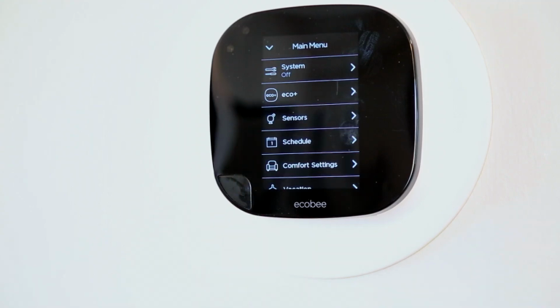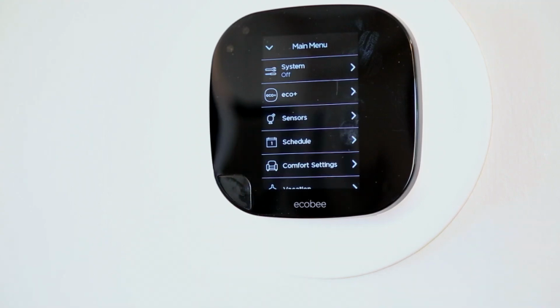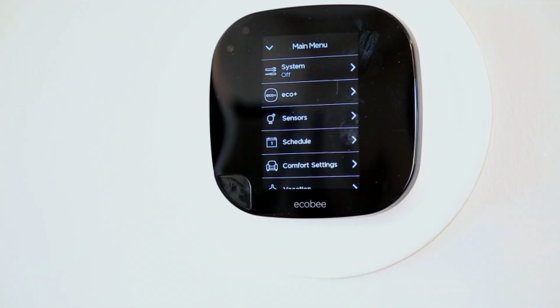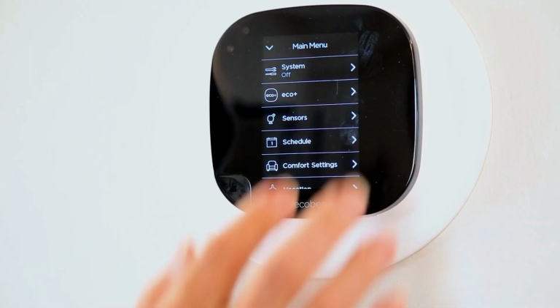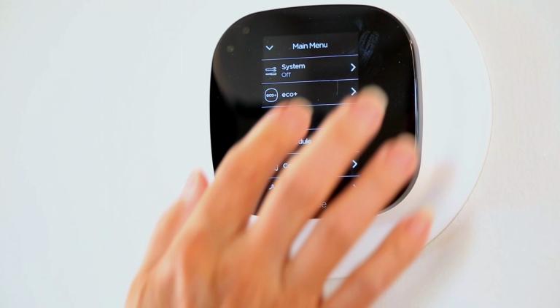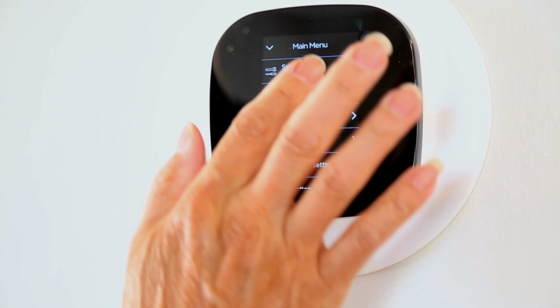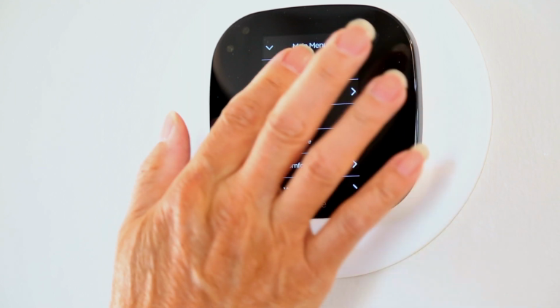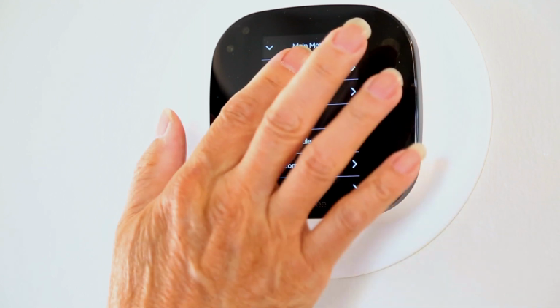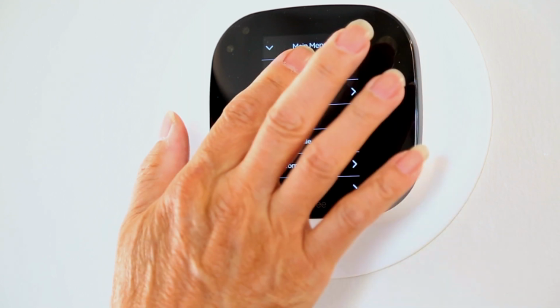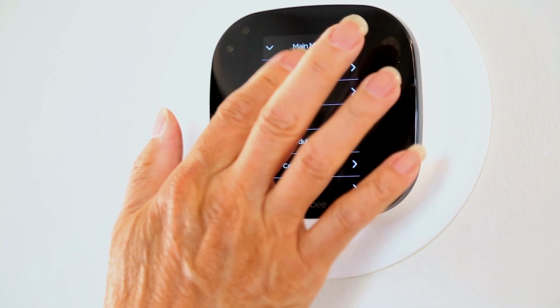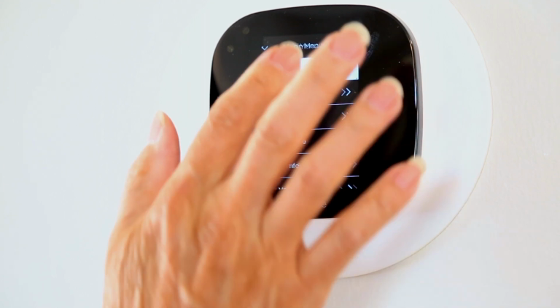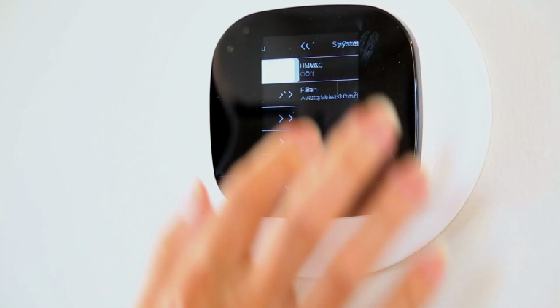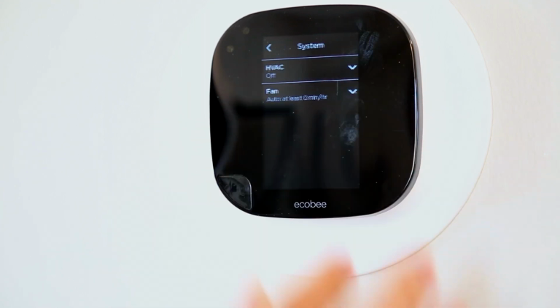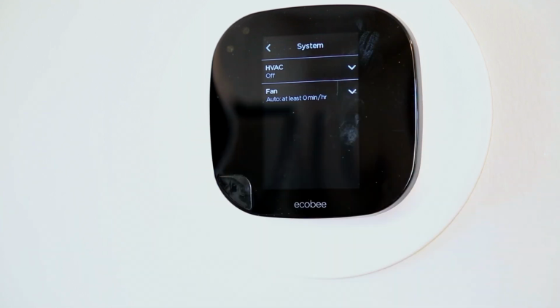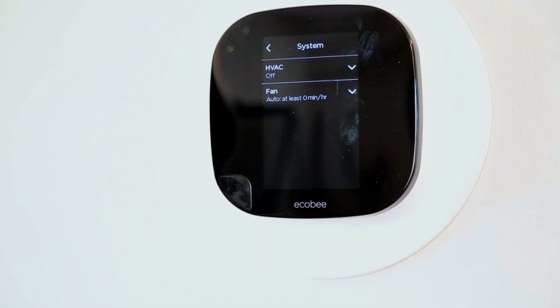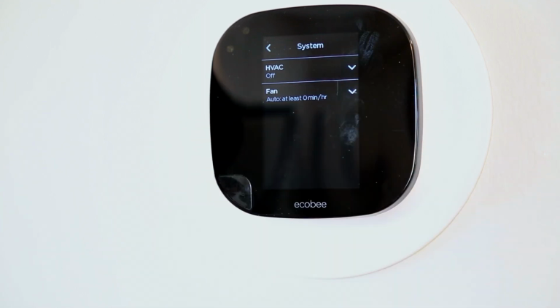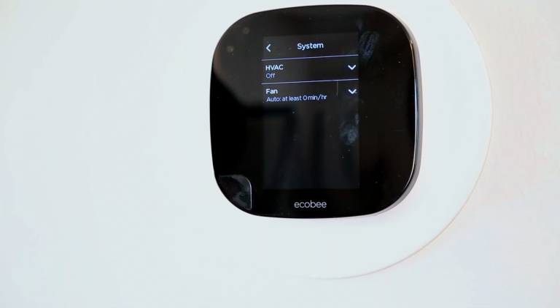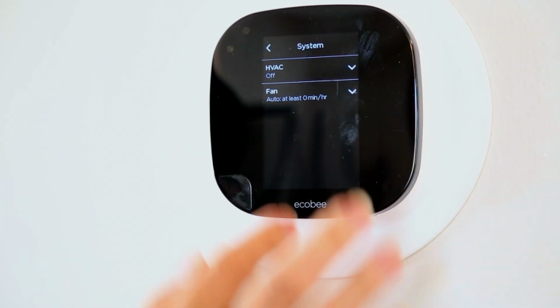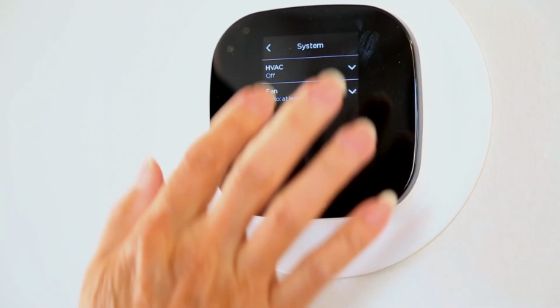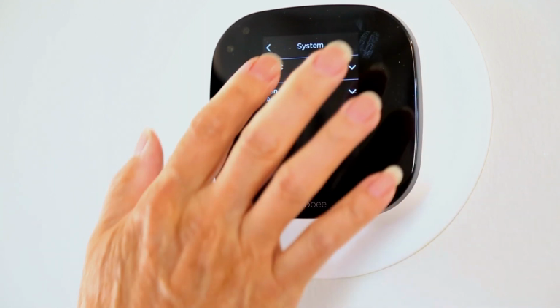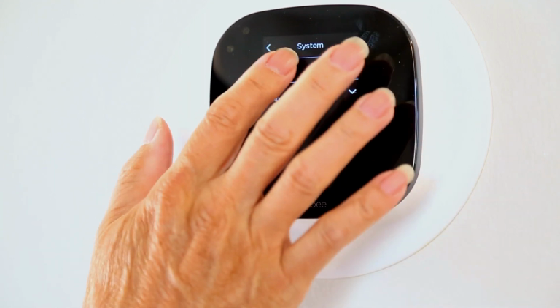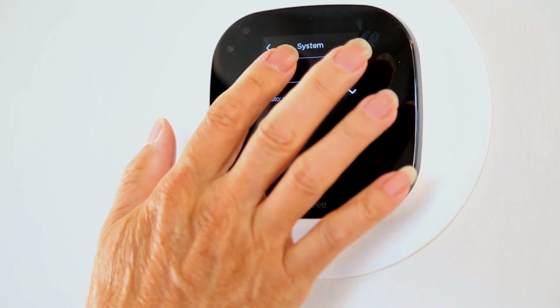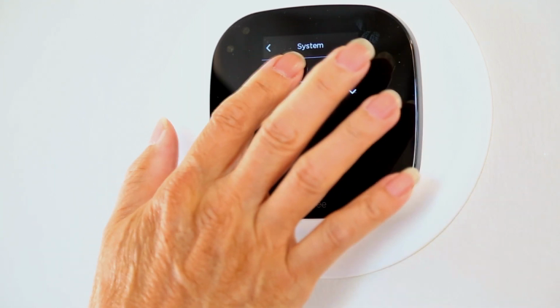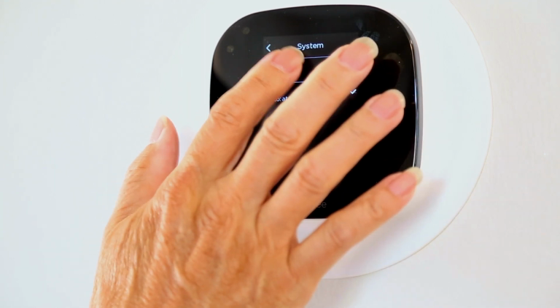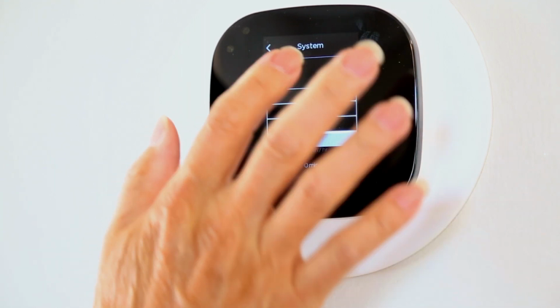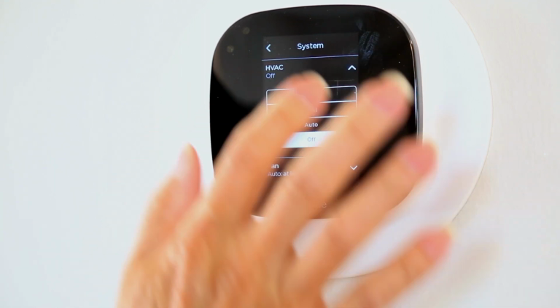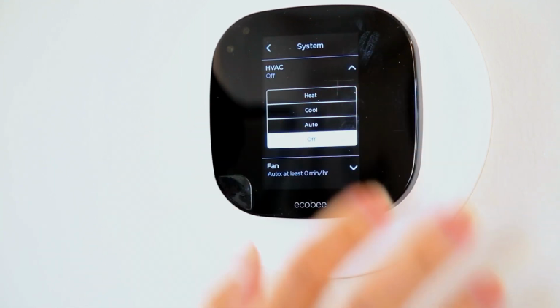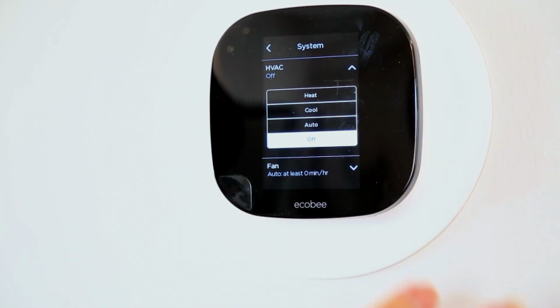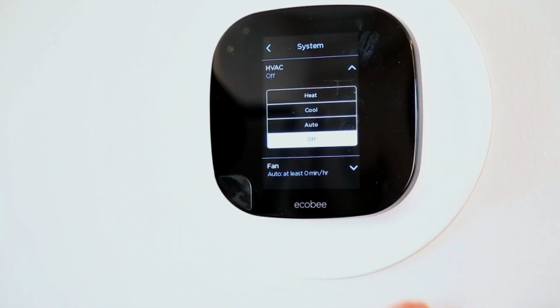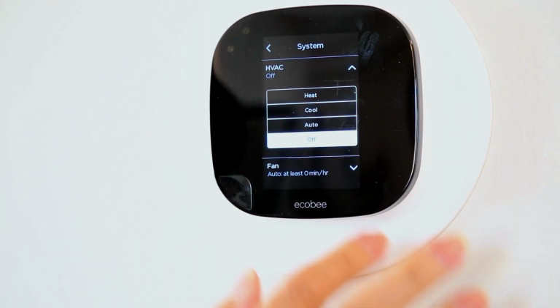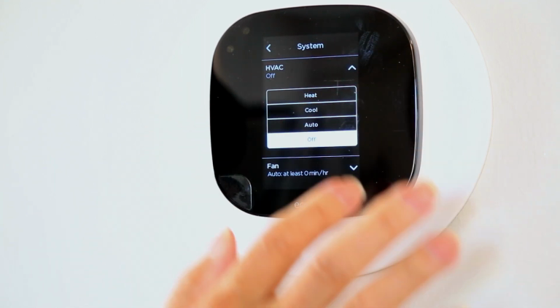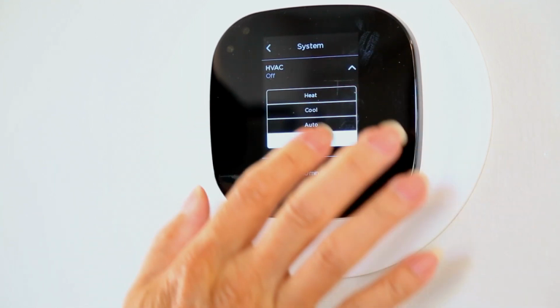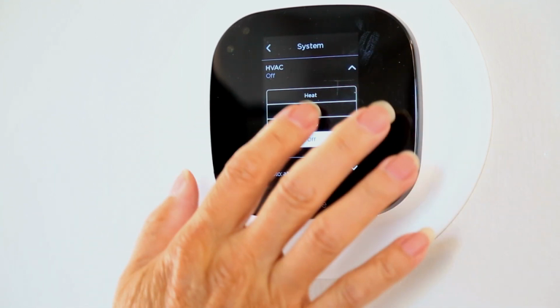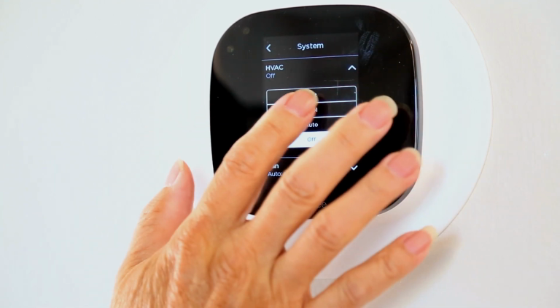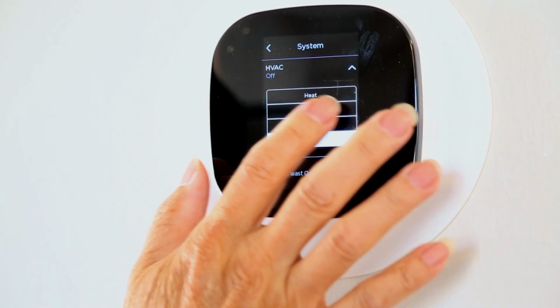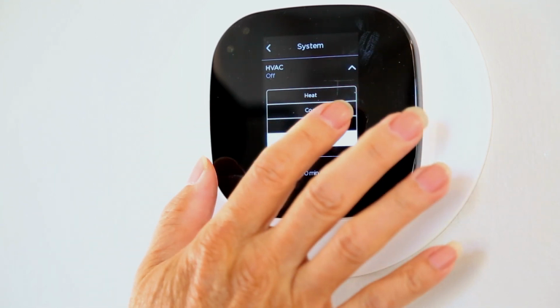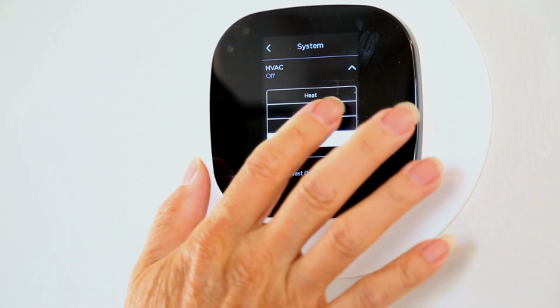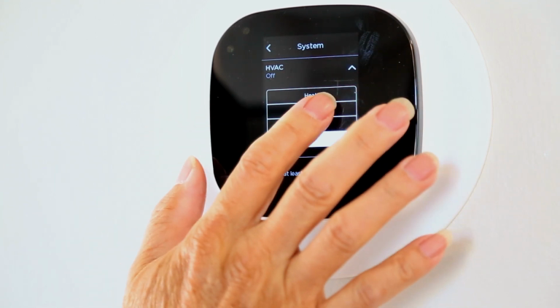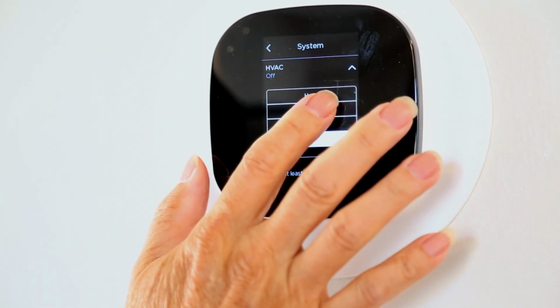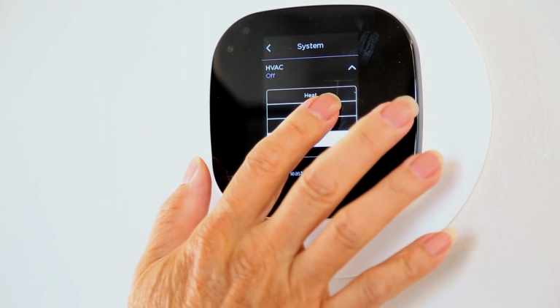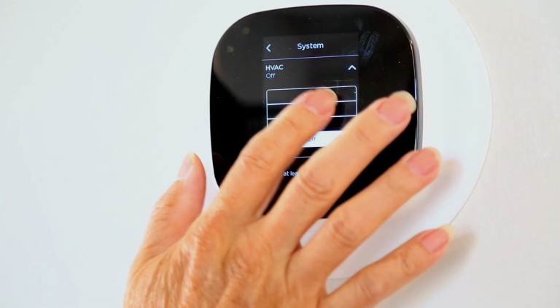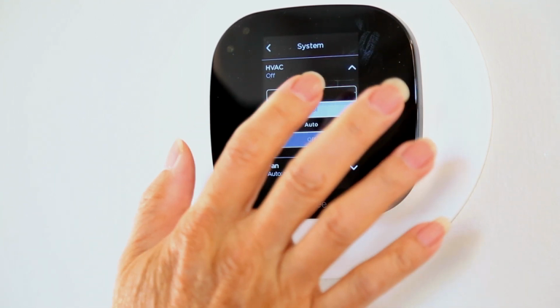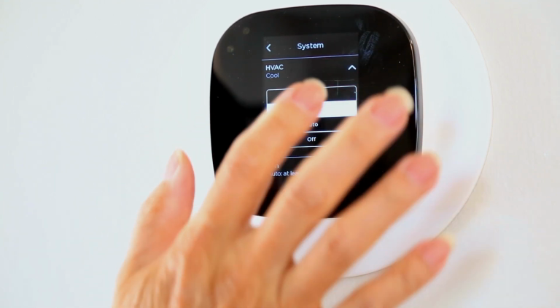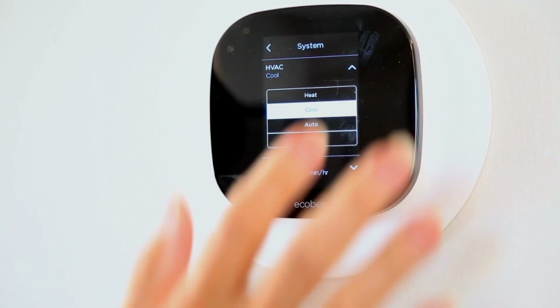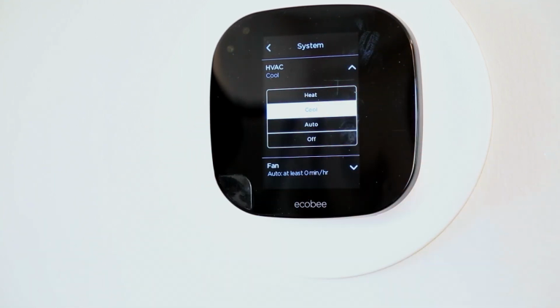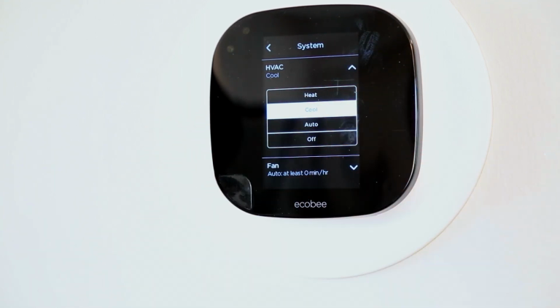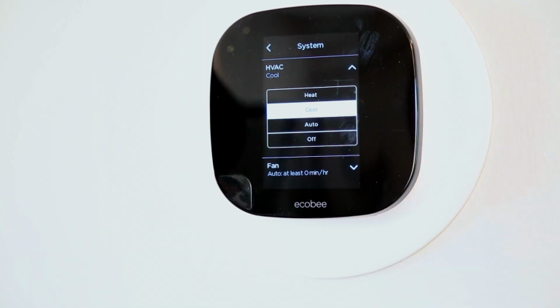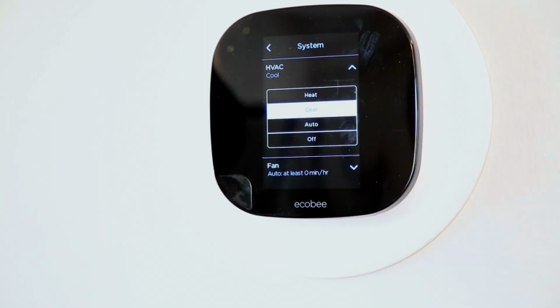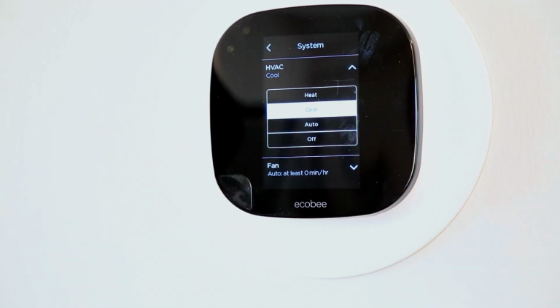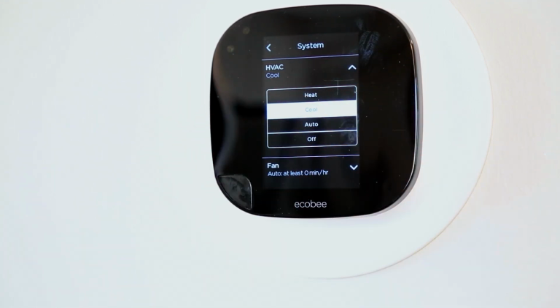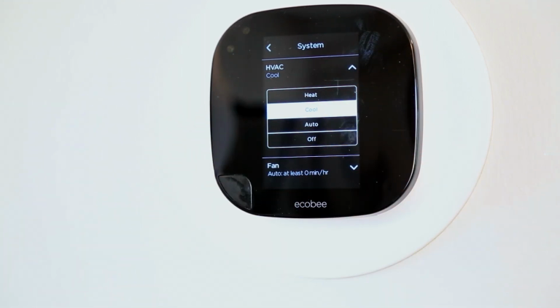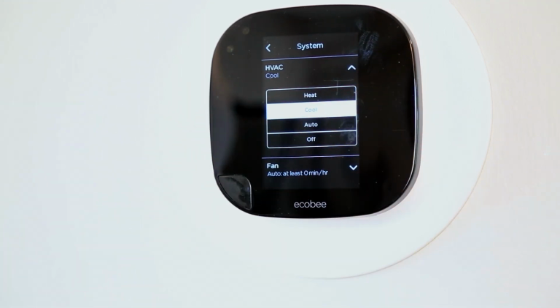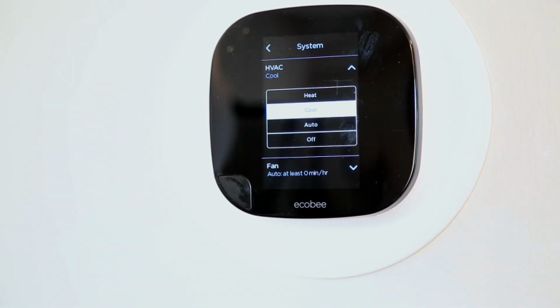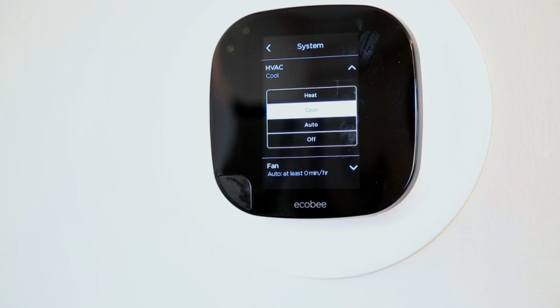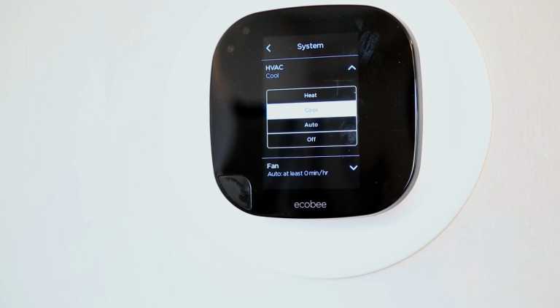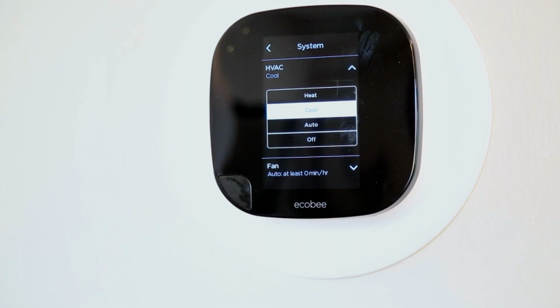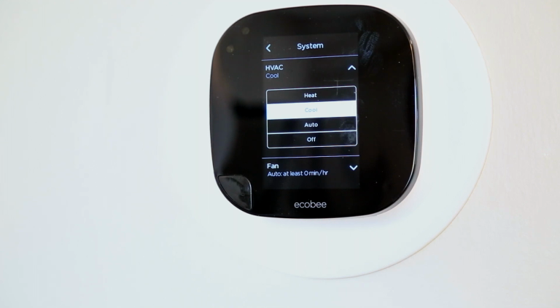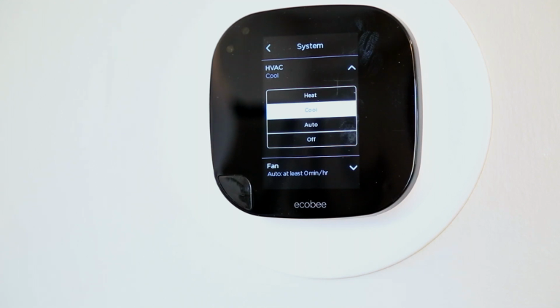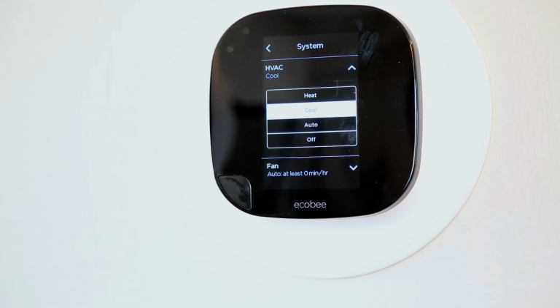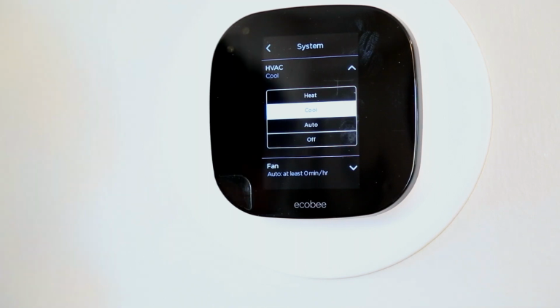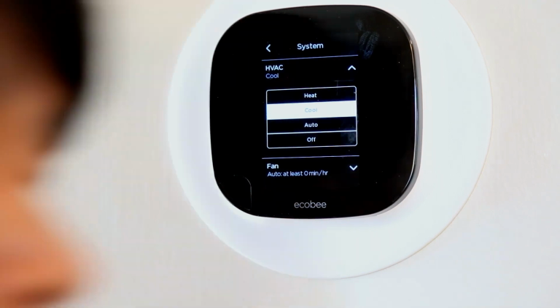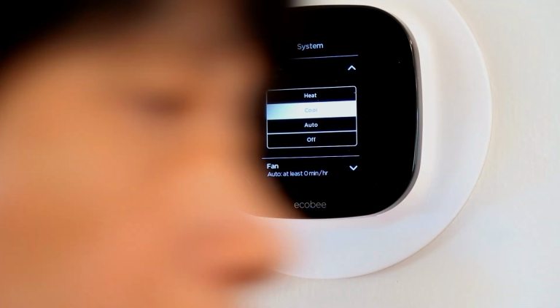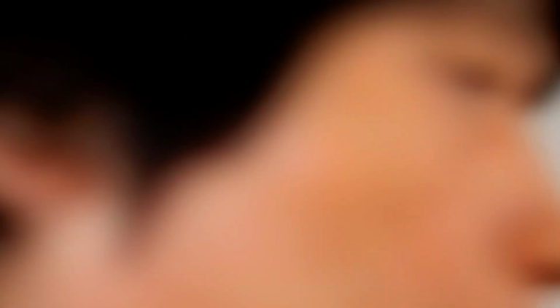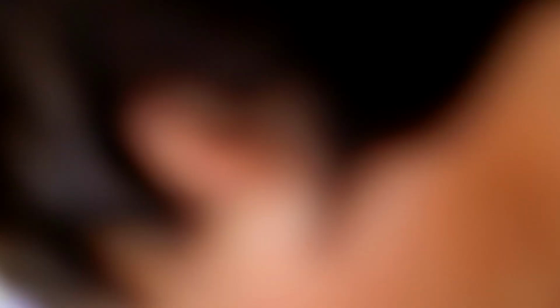This home is also equipped with an Ecobee thermostat system, so you can control the temperature in your home remotely.